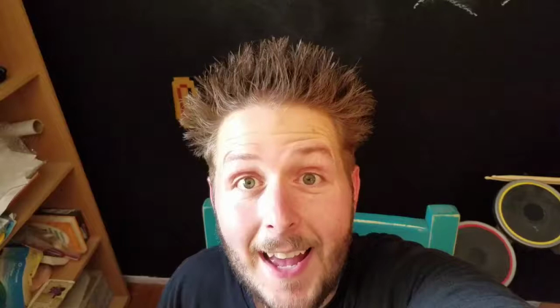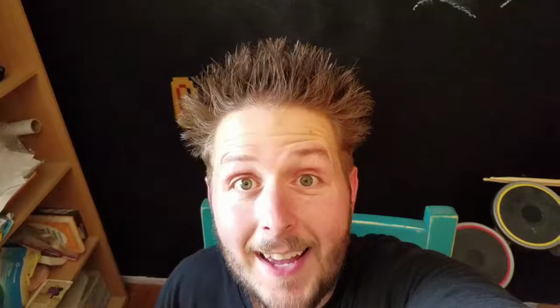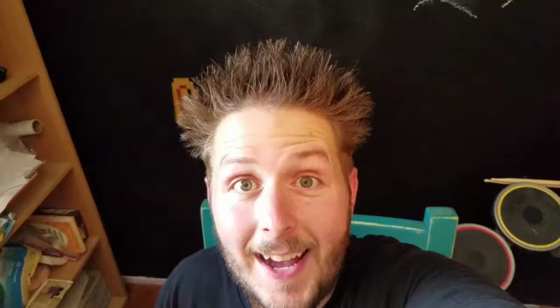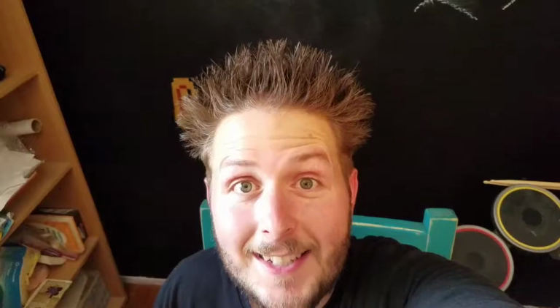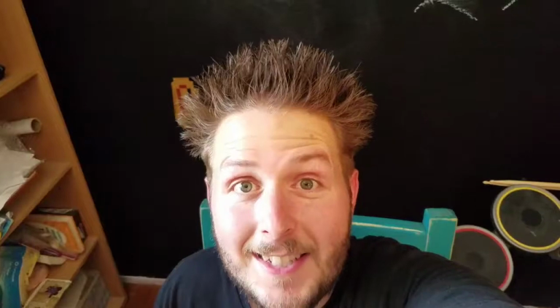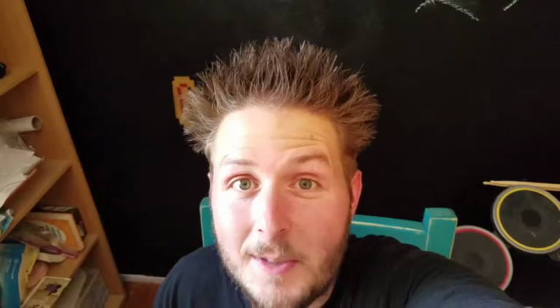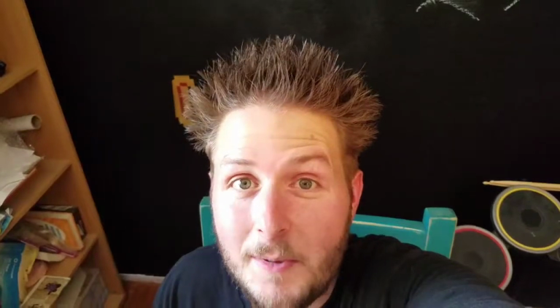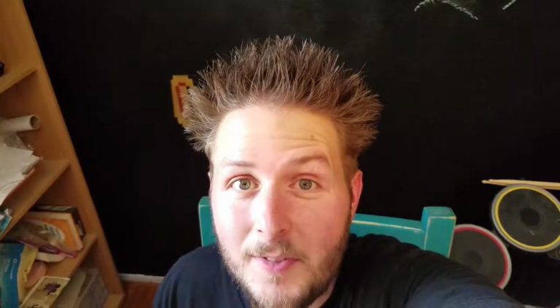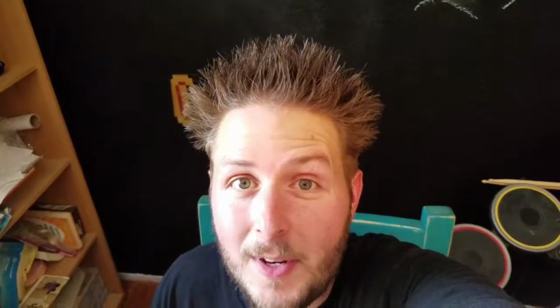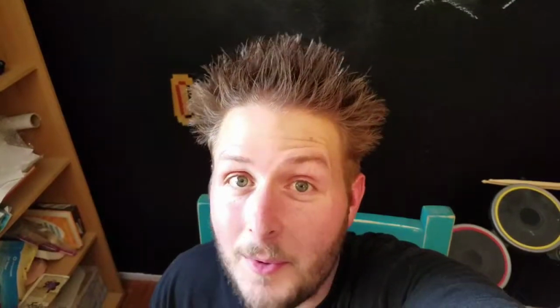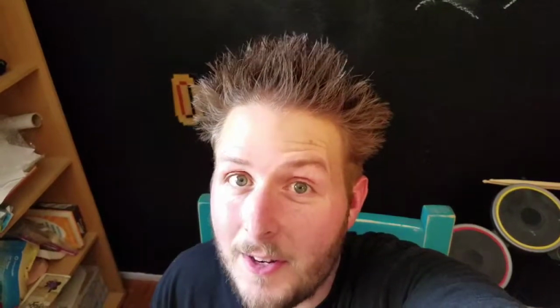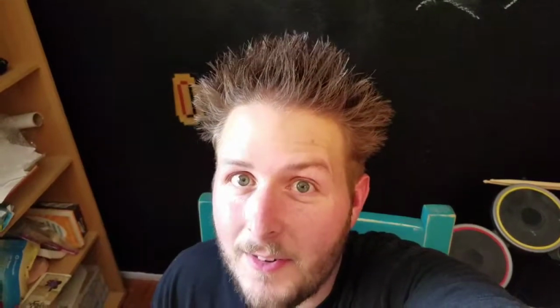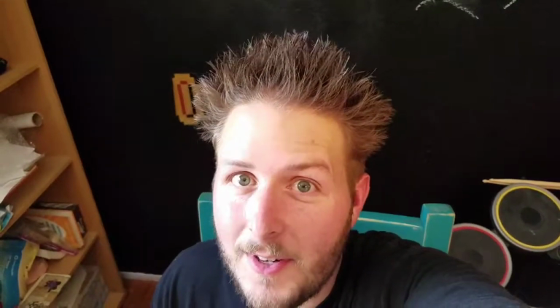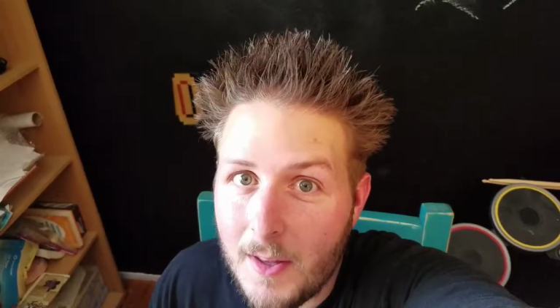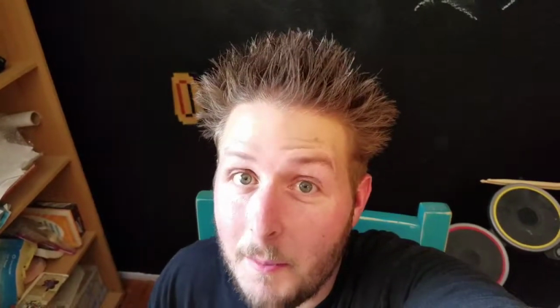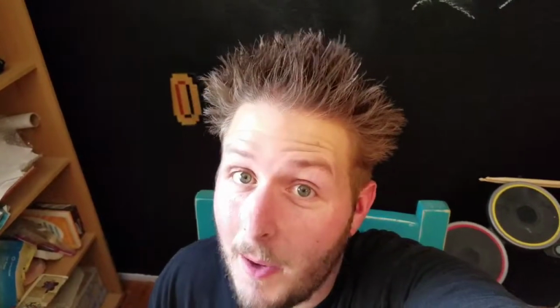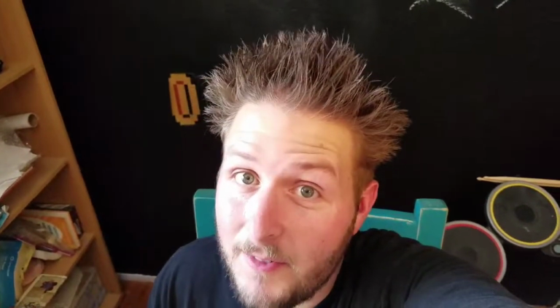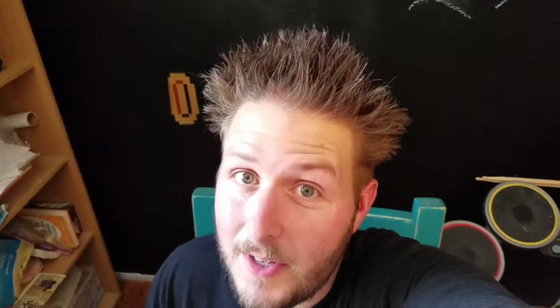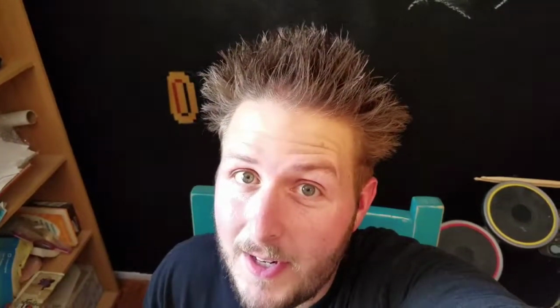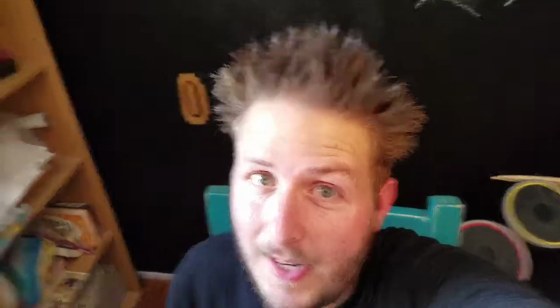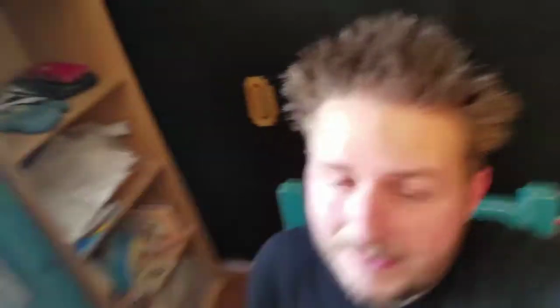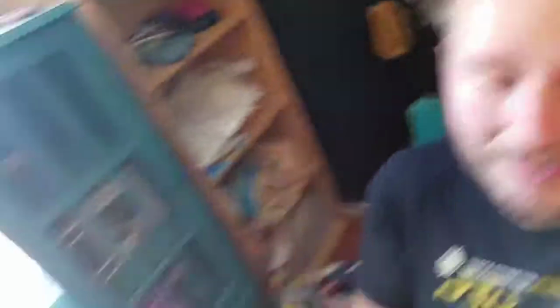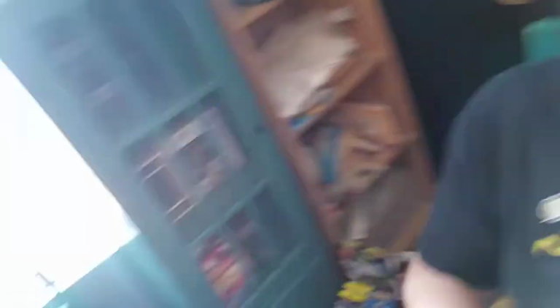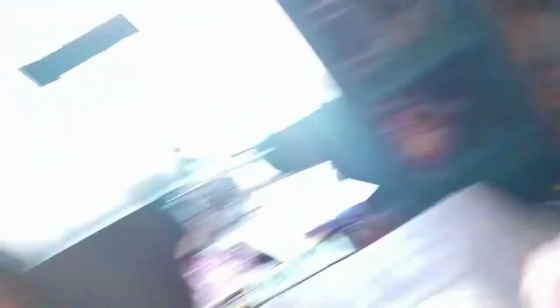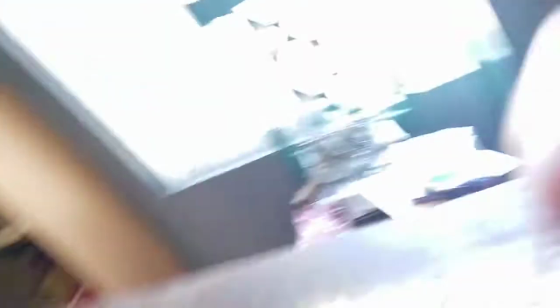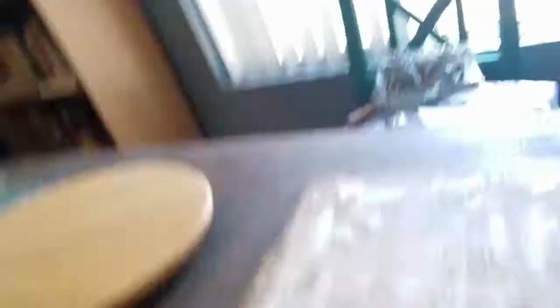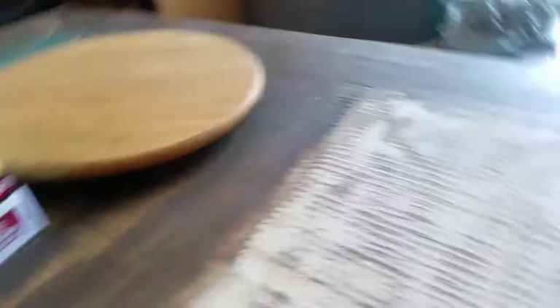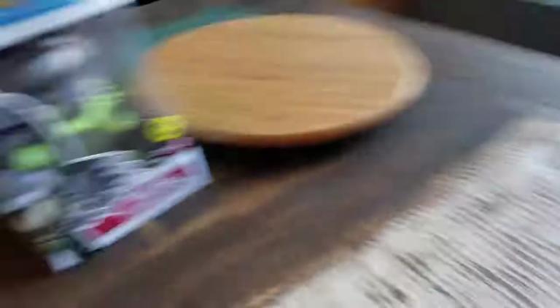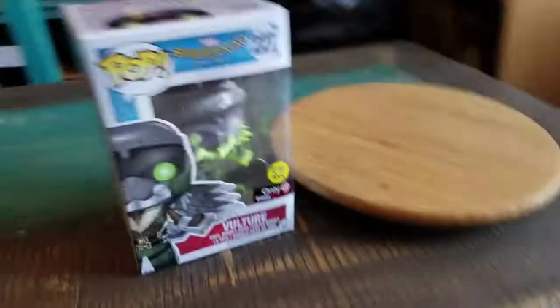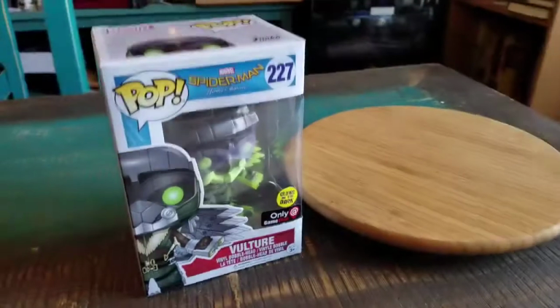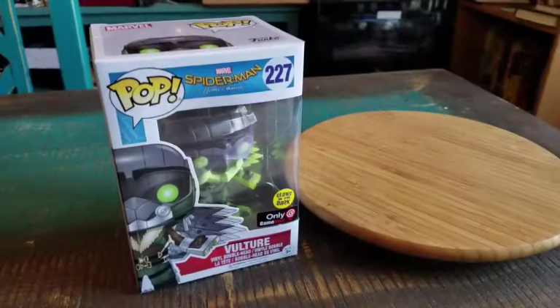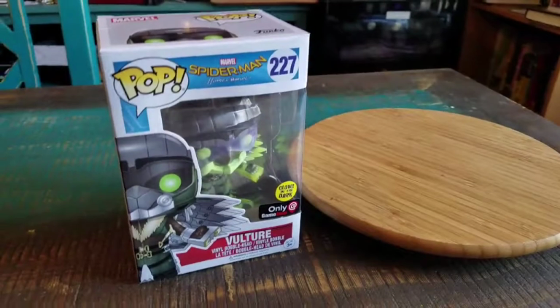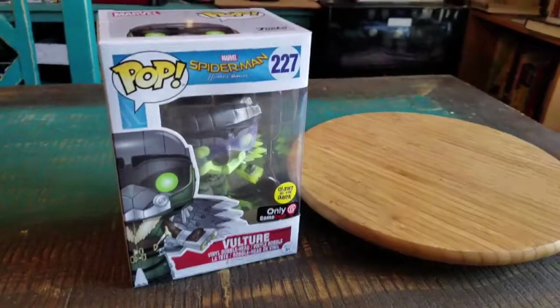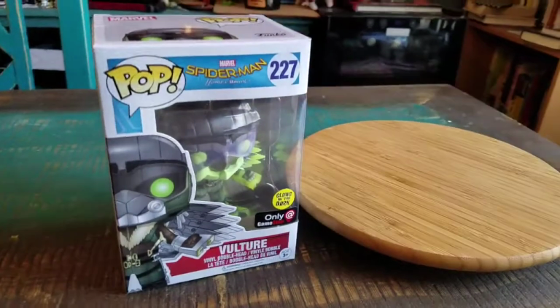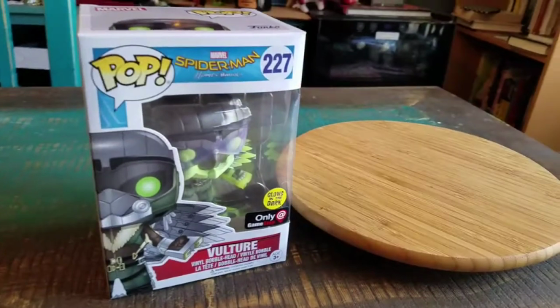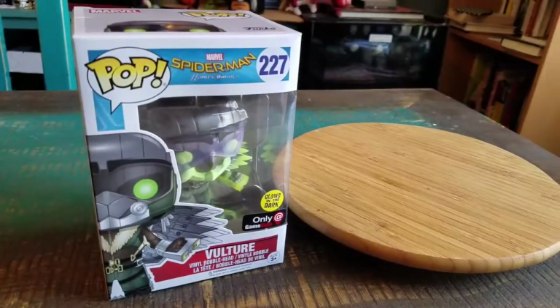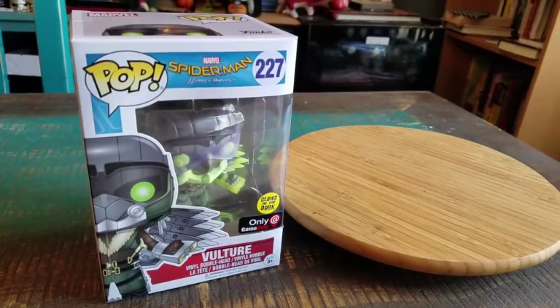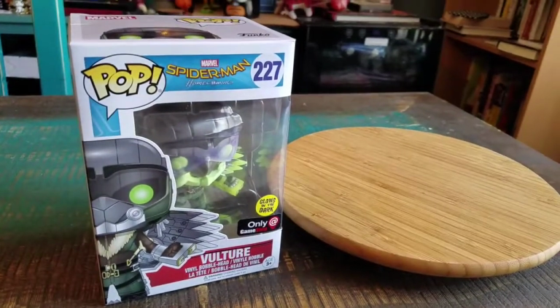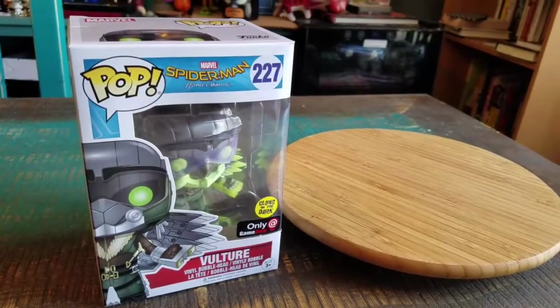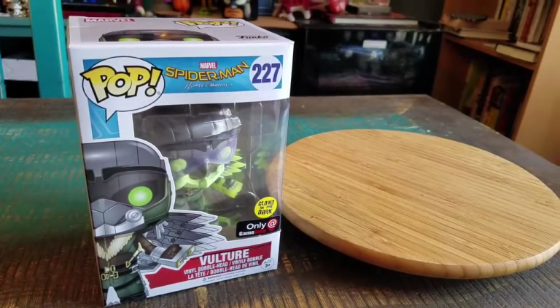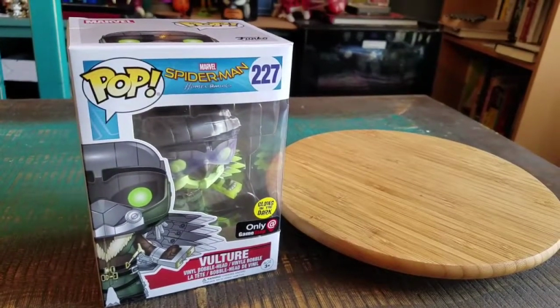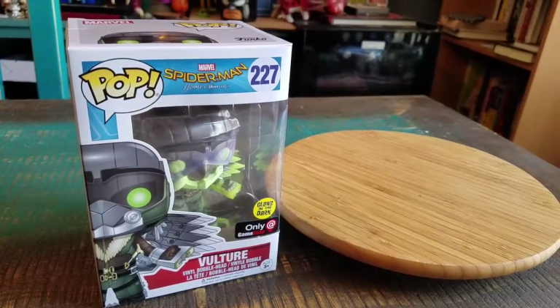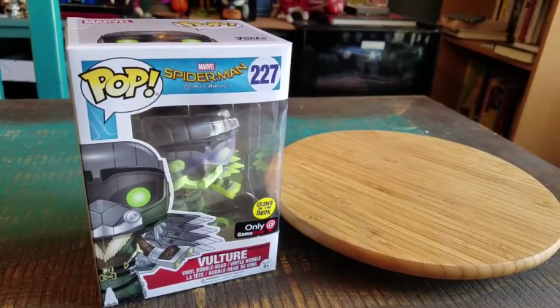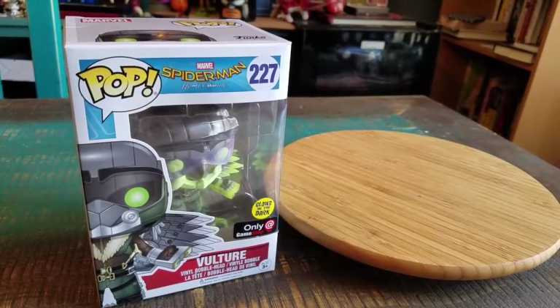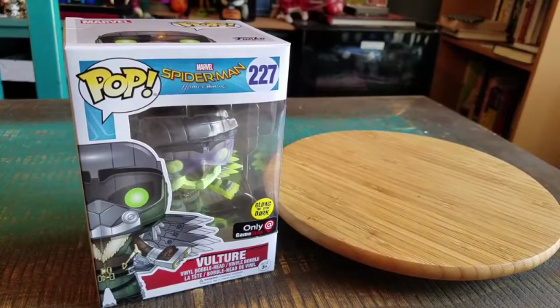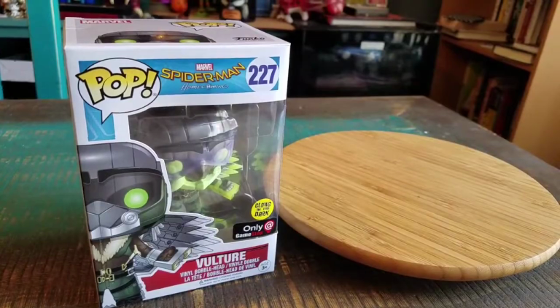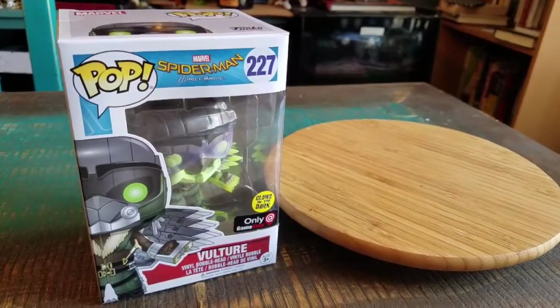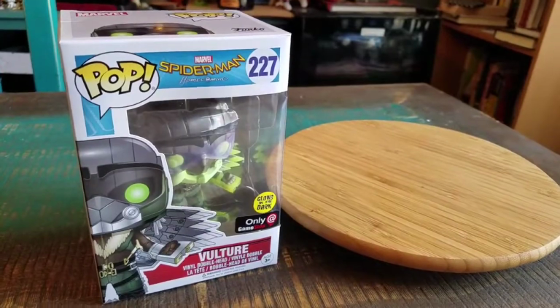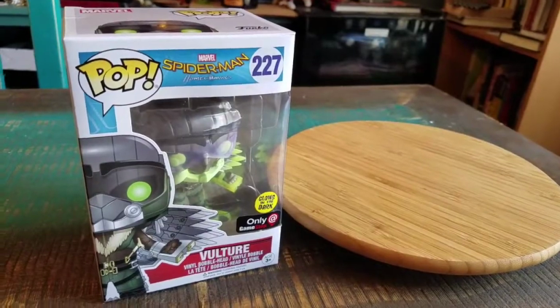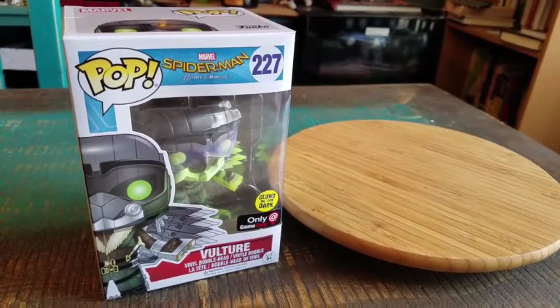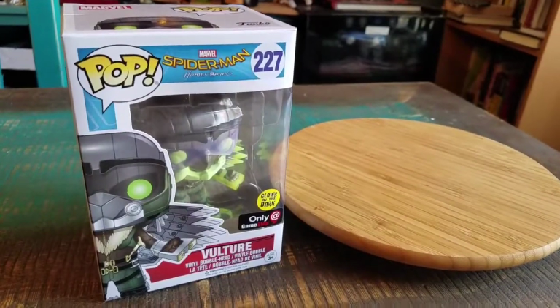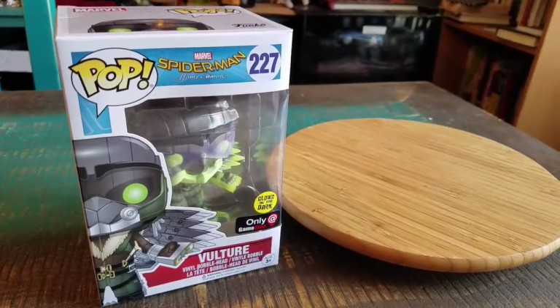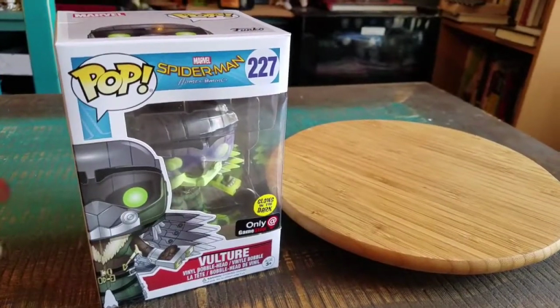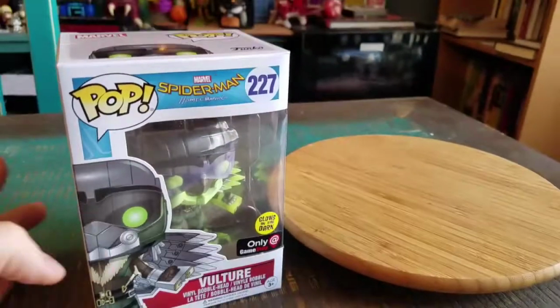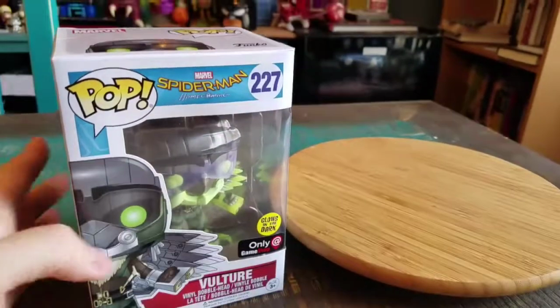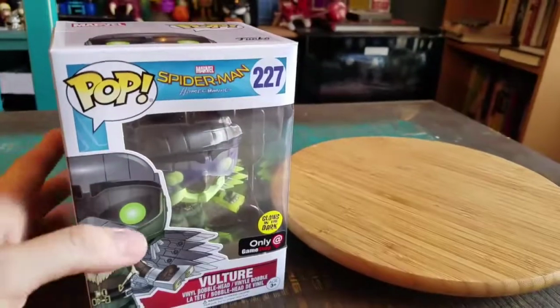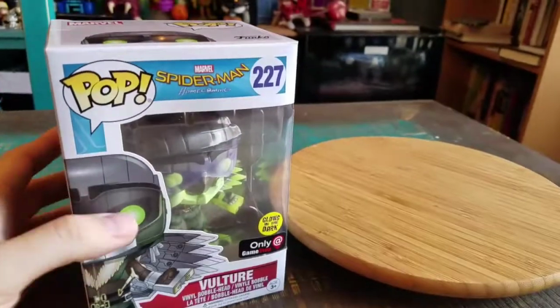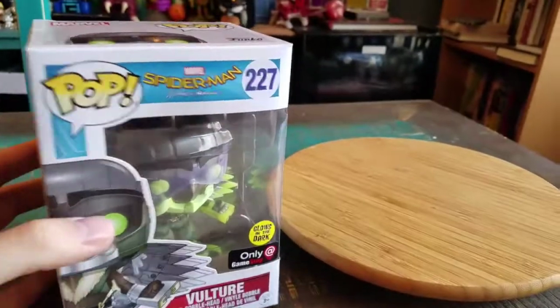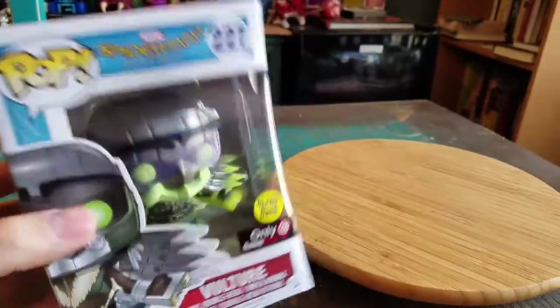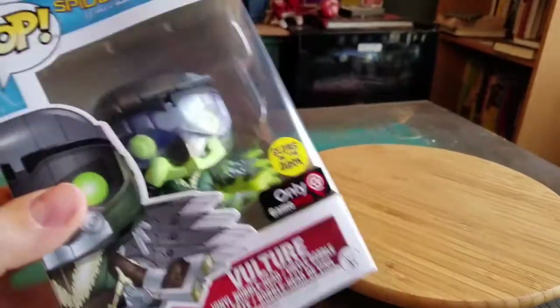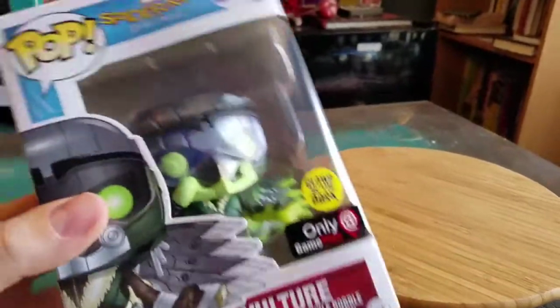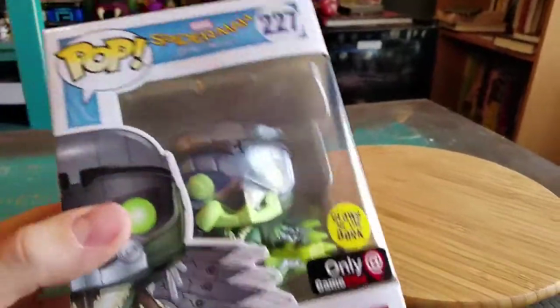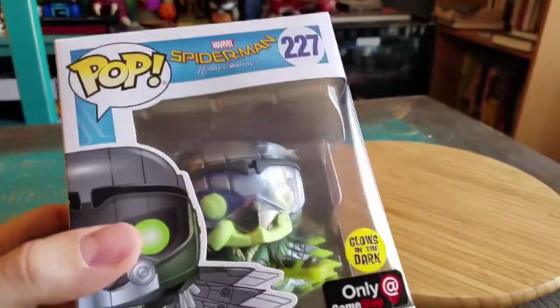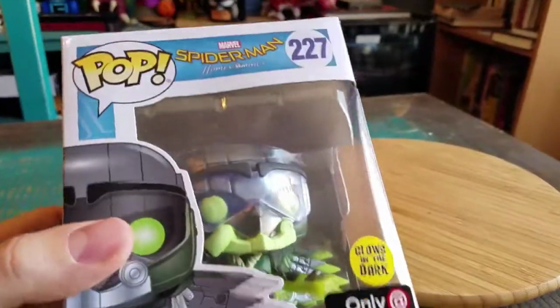Hey guys, CheesyPooFan here. We're here for another pop figure to add to the collection today, this time from Spider-Man Homecoming. We got the GameStop exclusive Vulture.